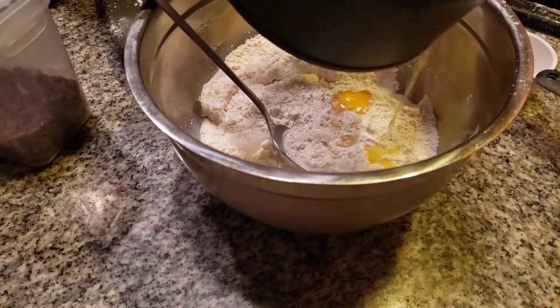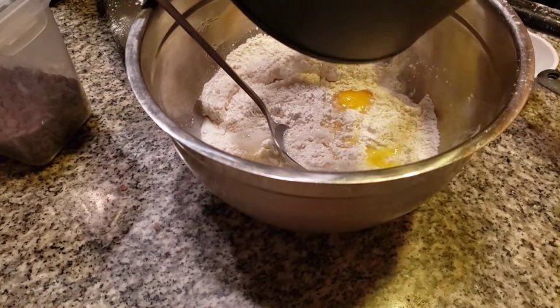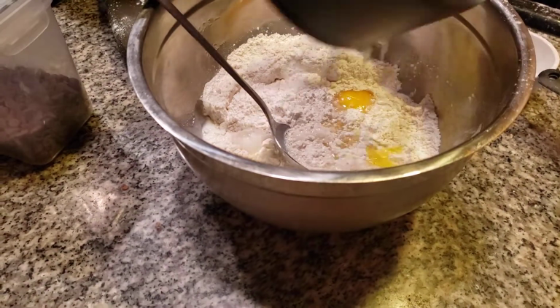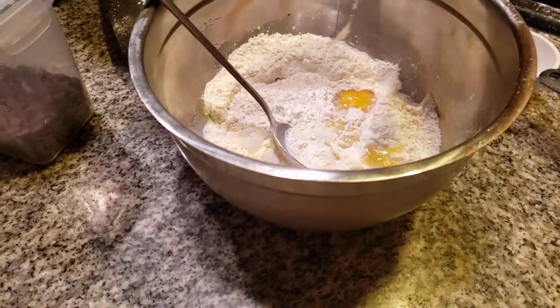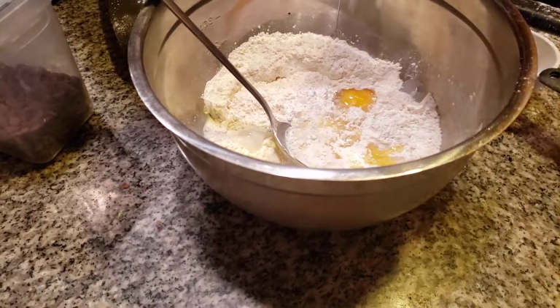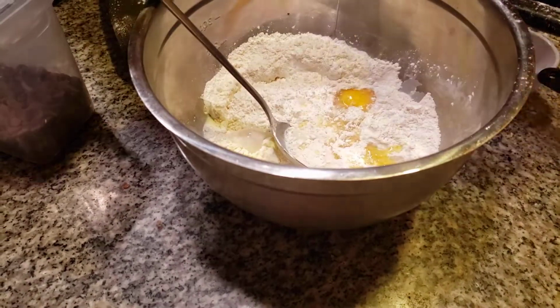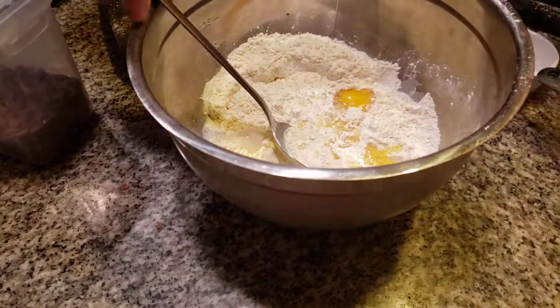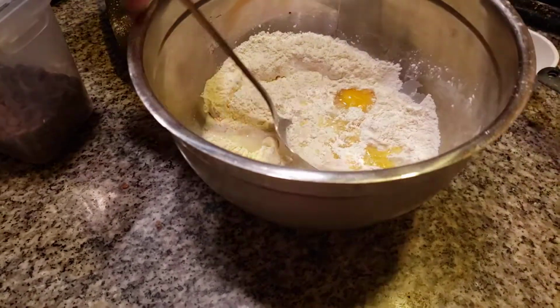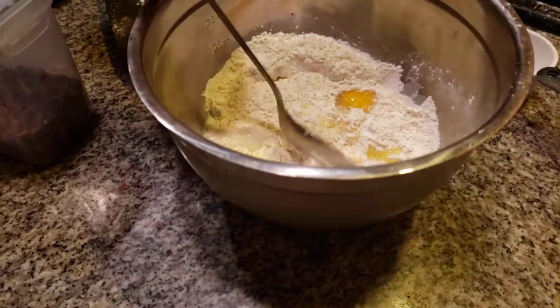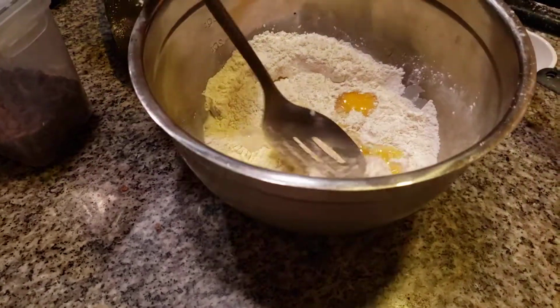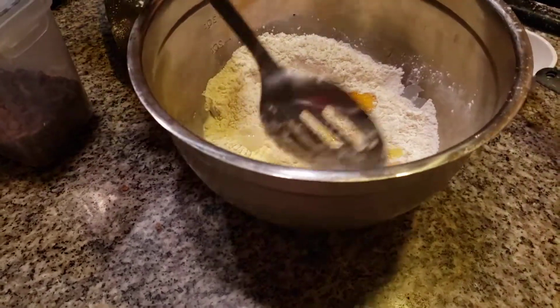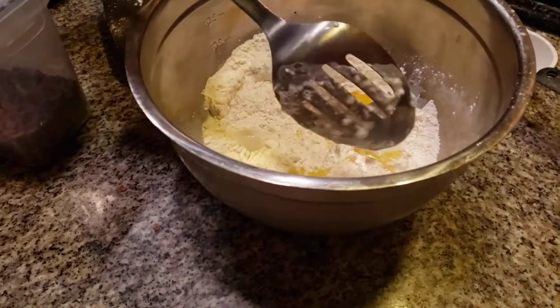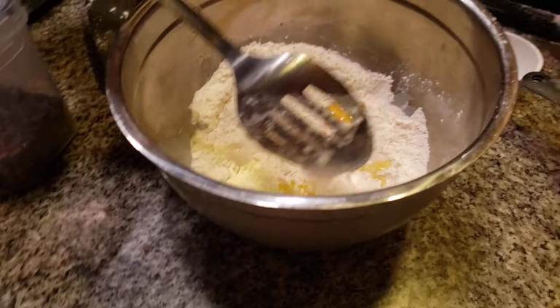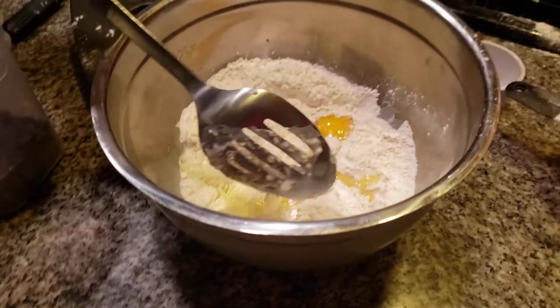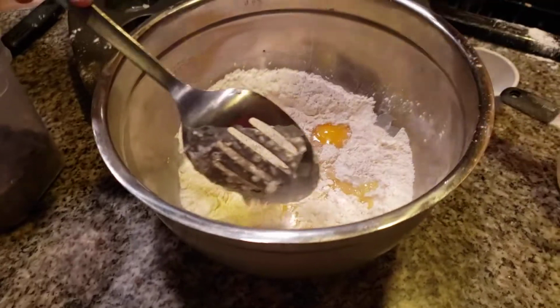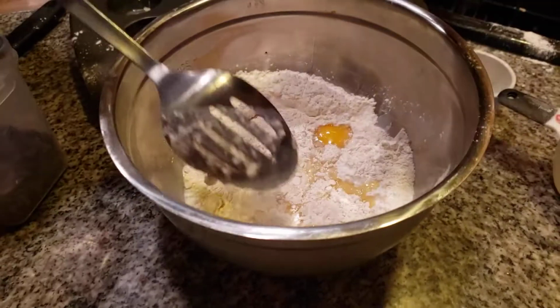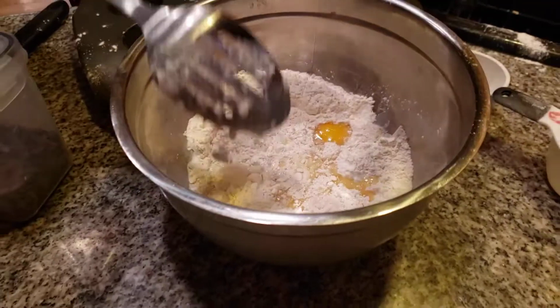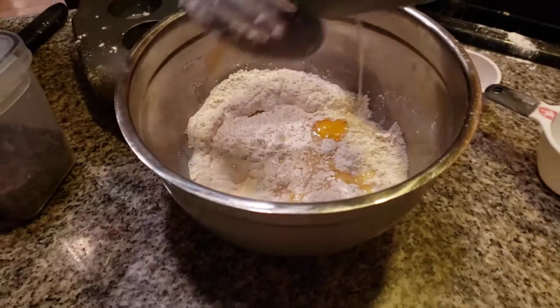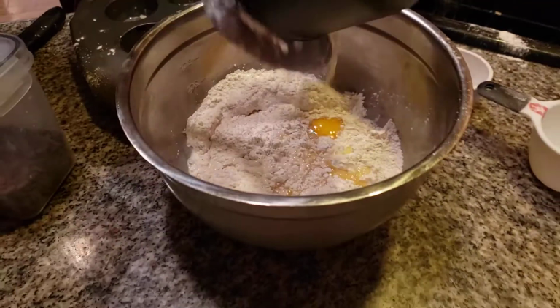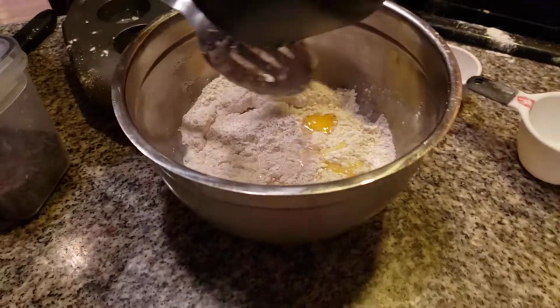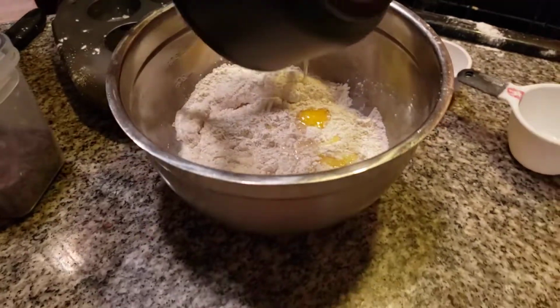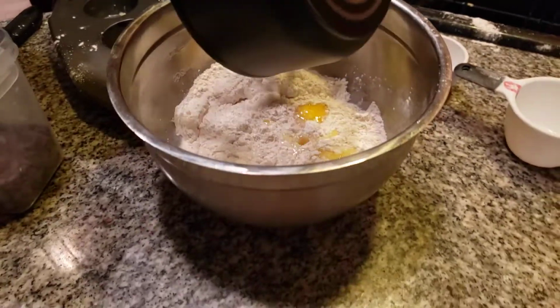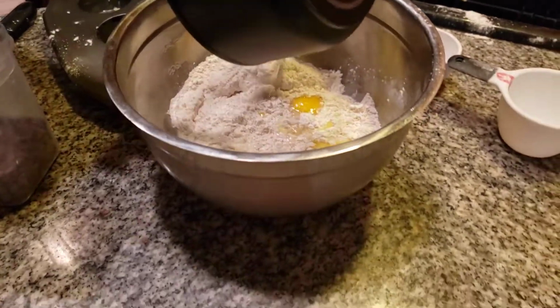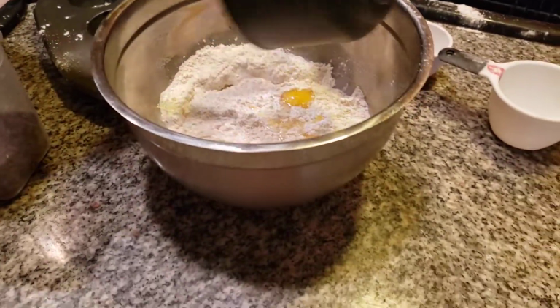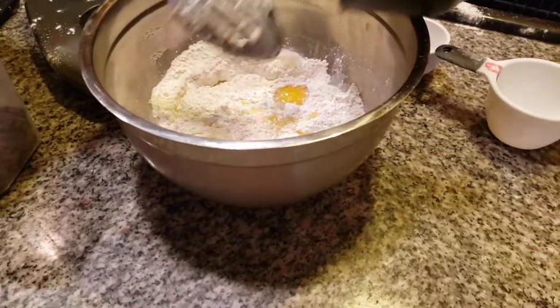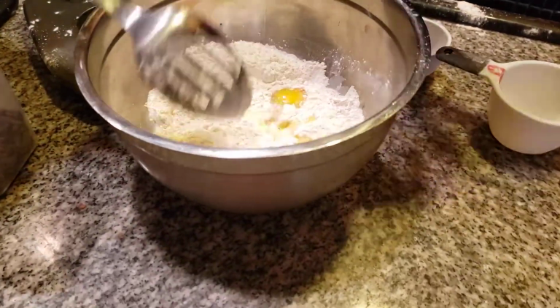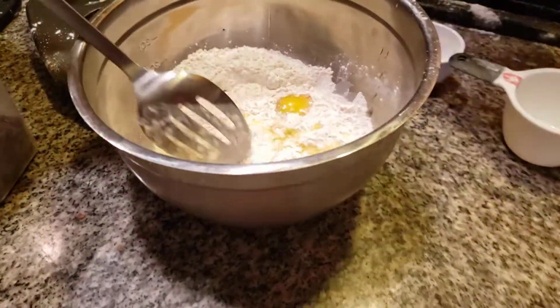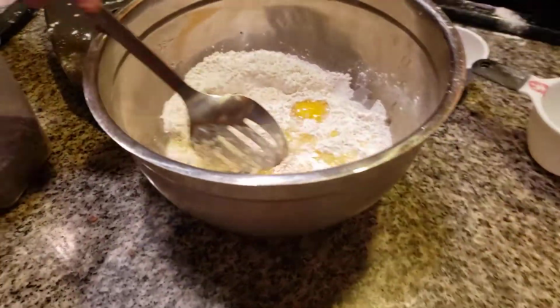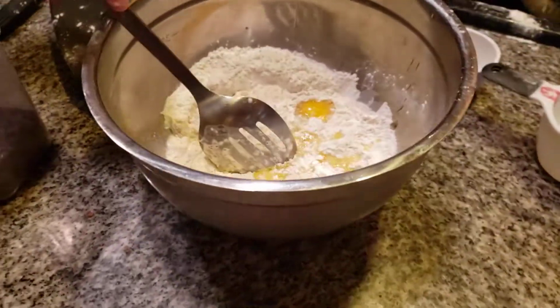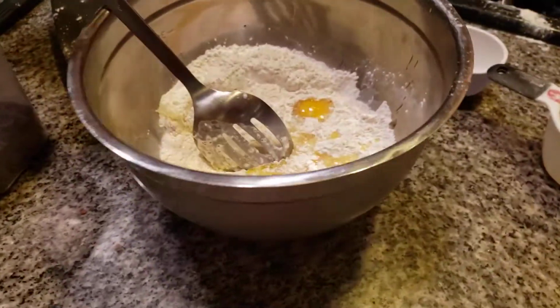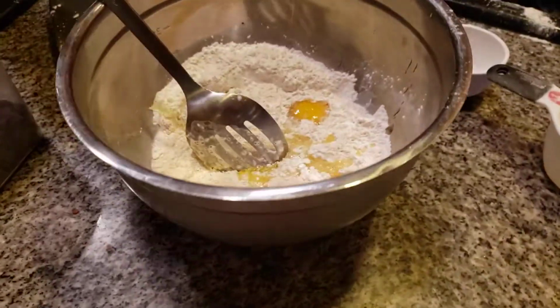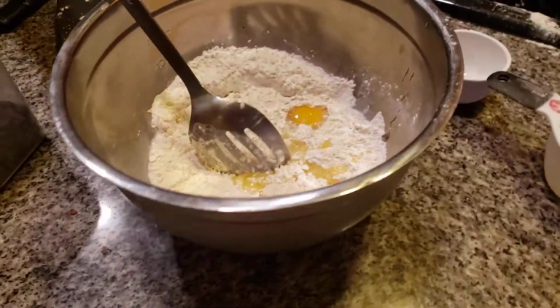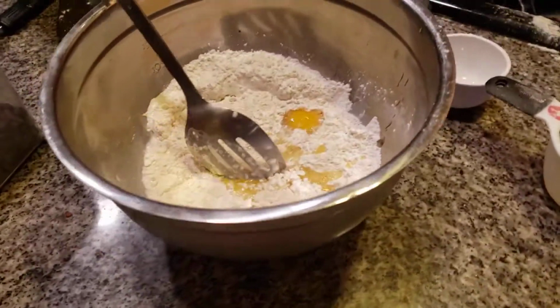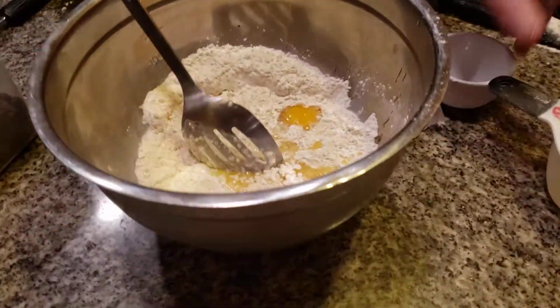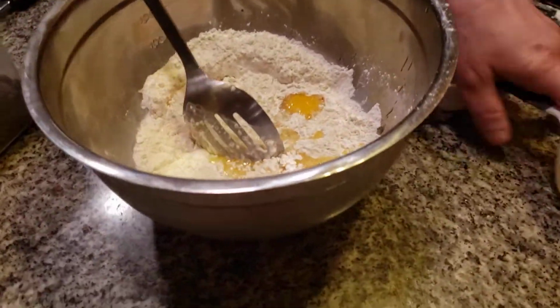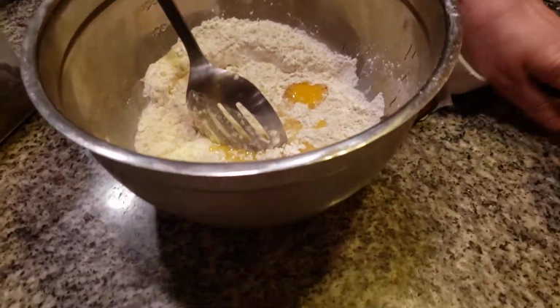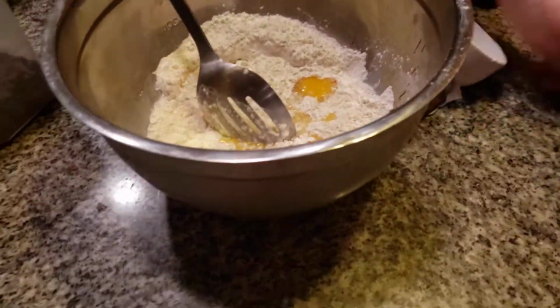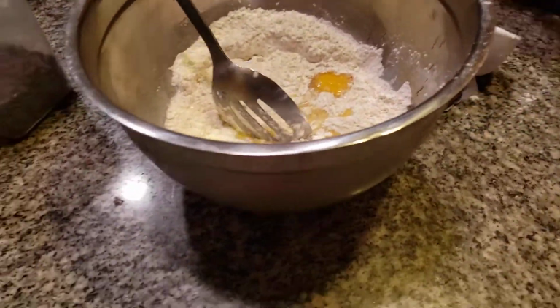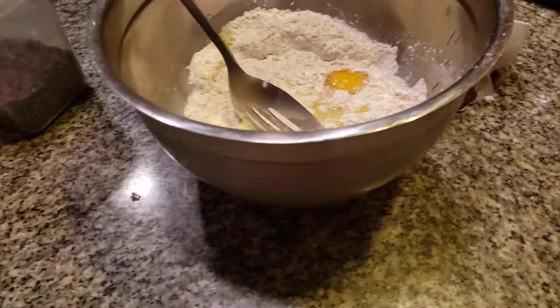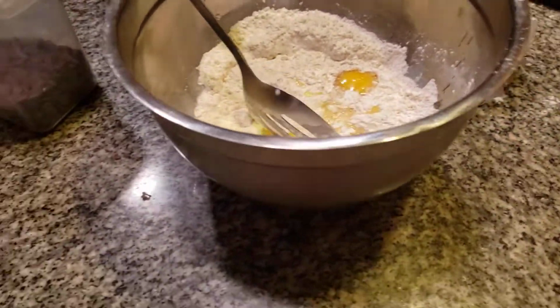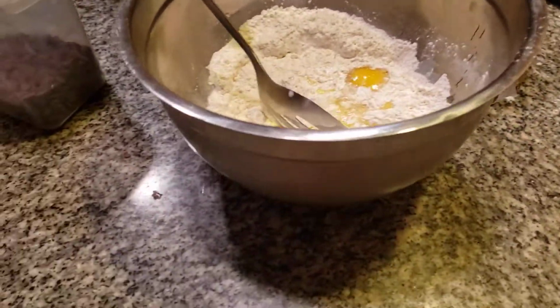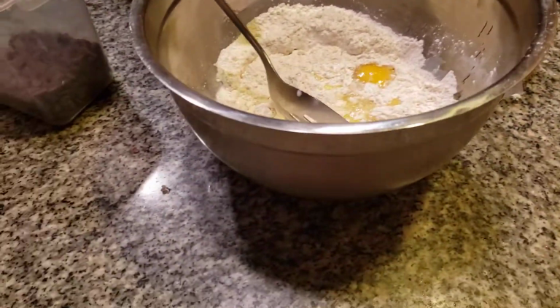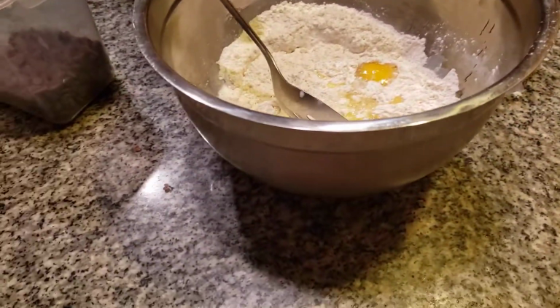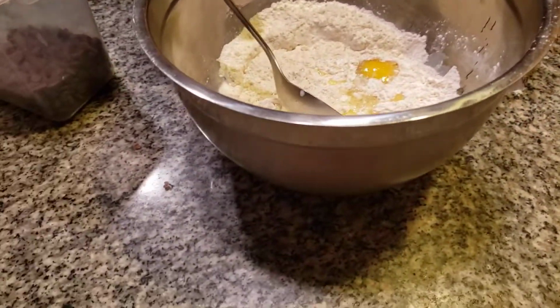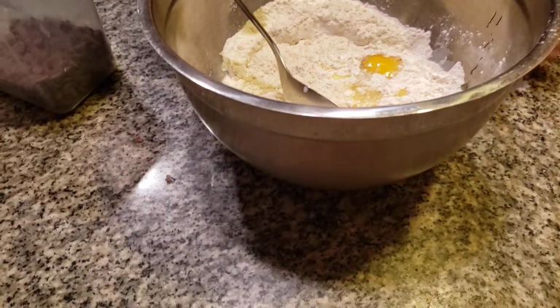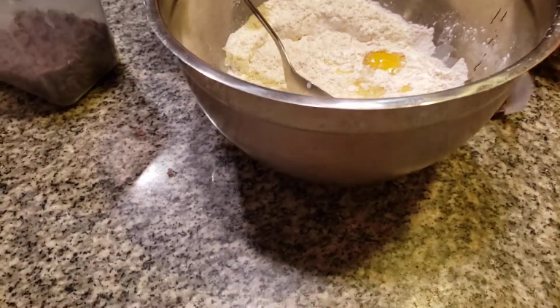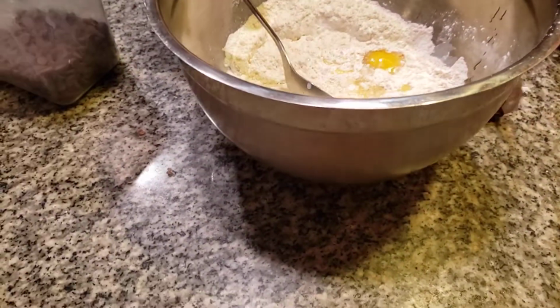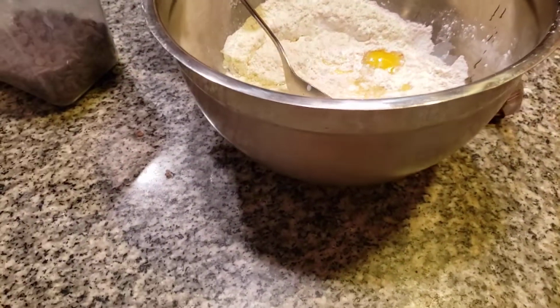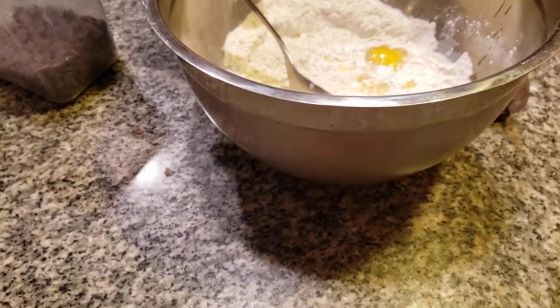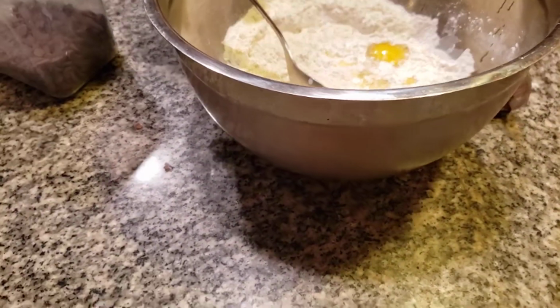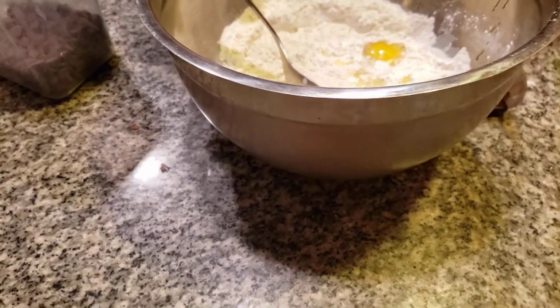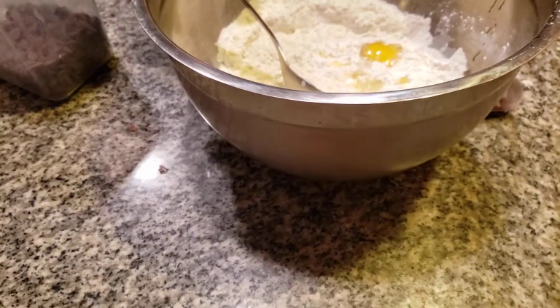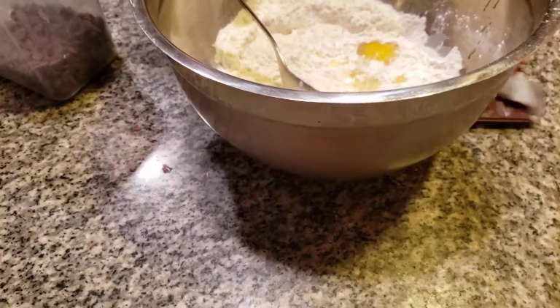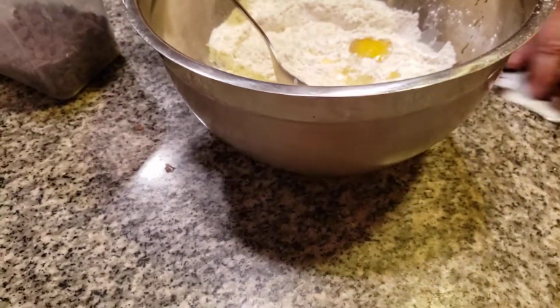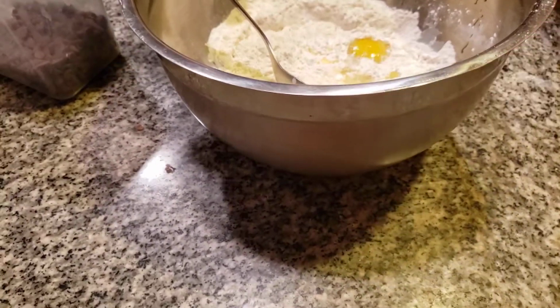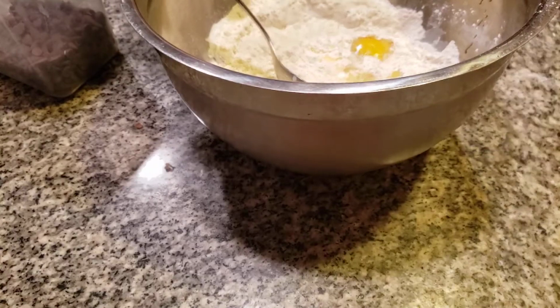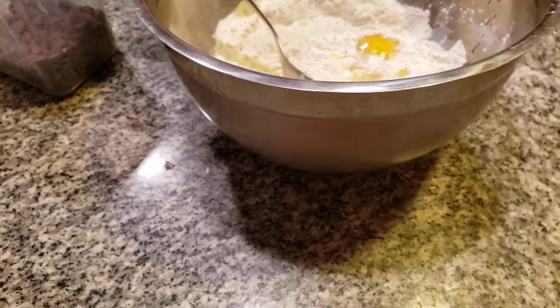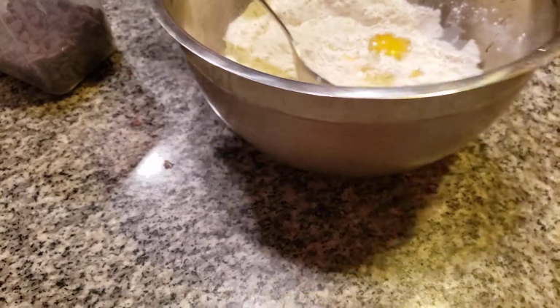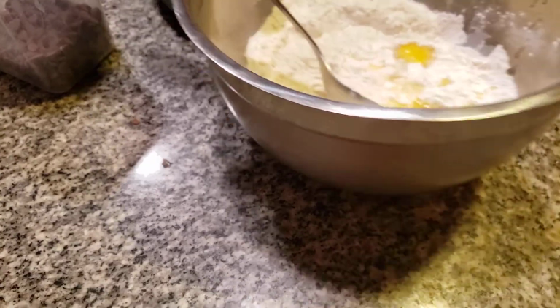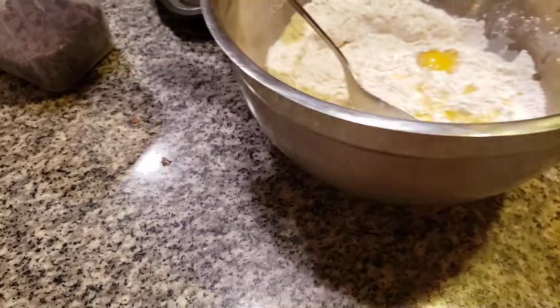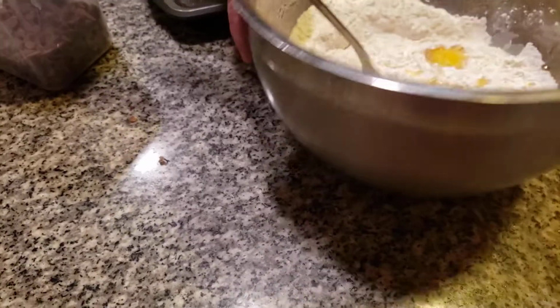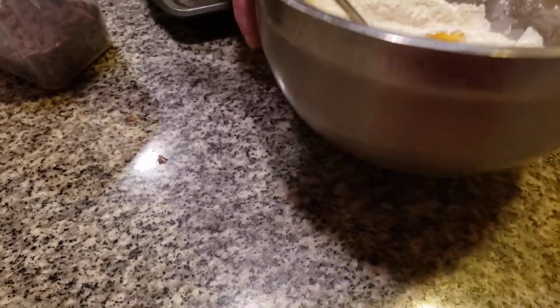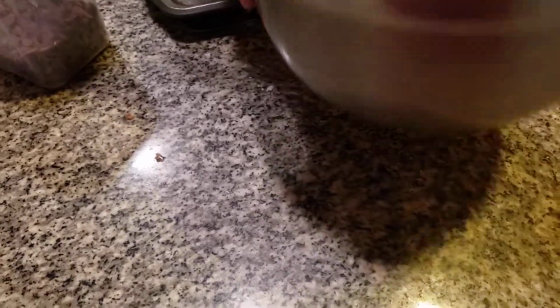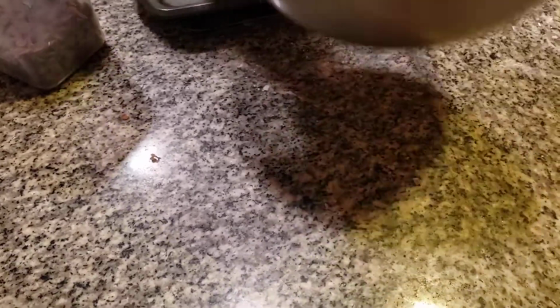Here we go, a little bit more. Now I'm putting everything over here — I have to move everything out of the way, like my grandmother used to do.